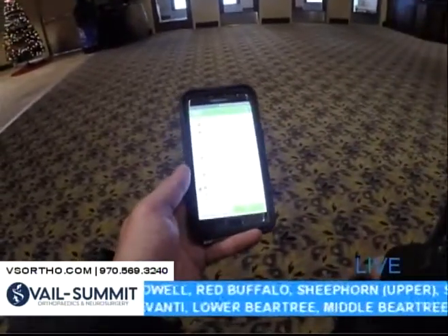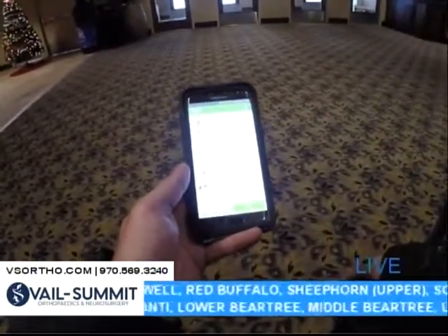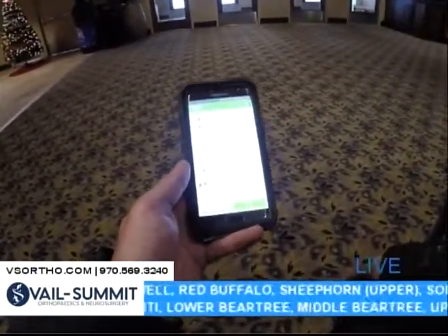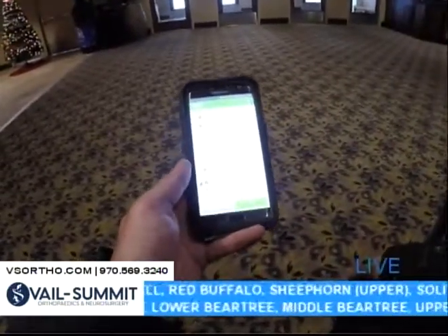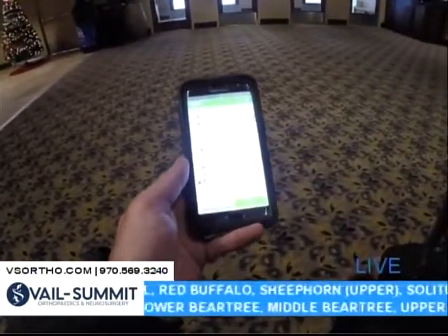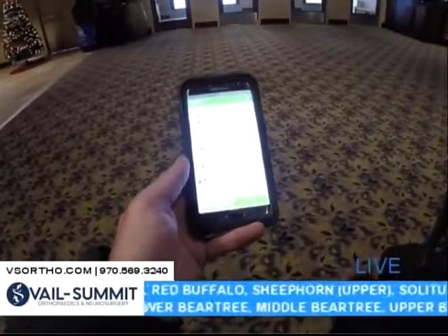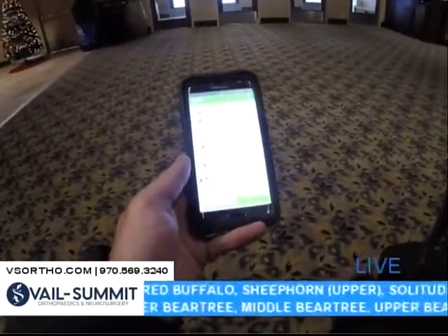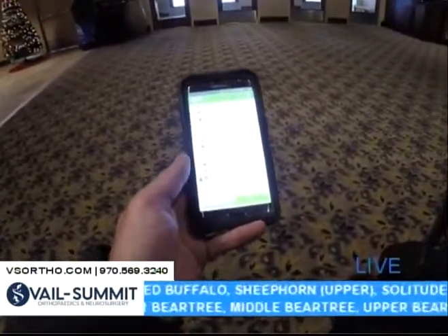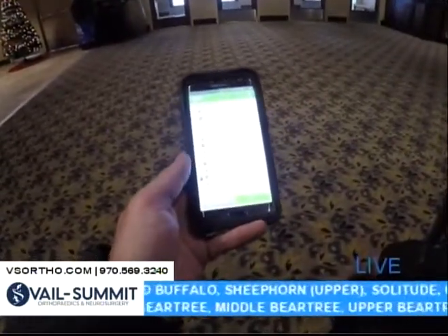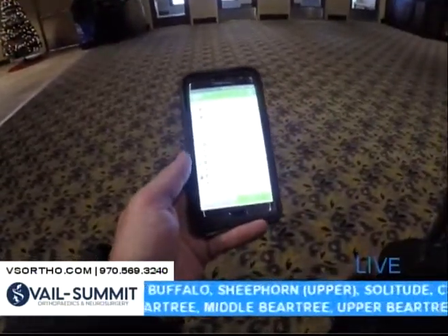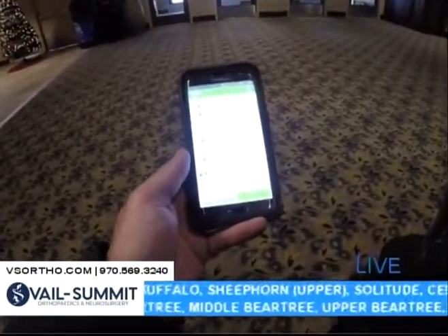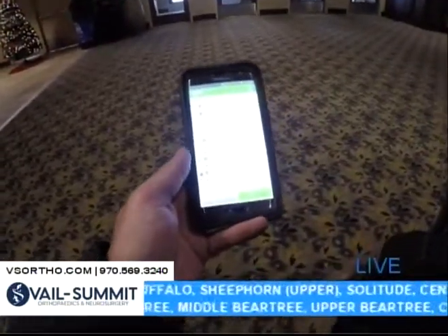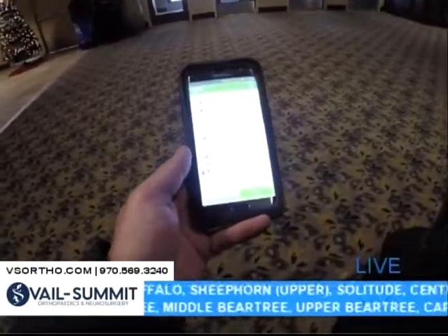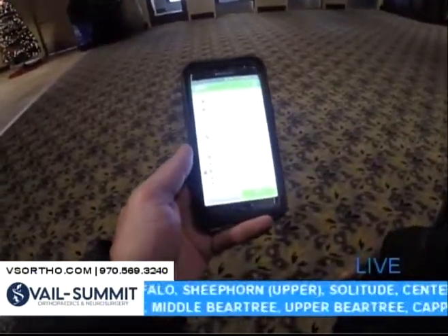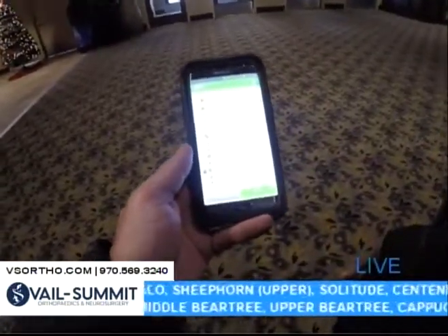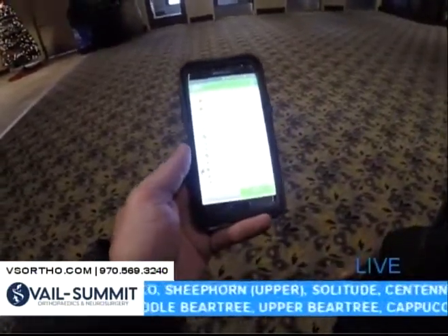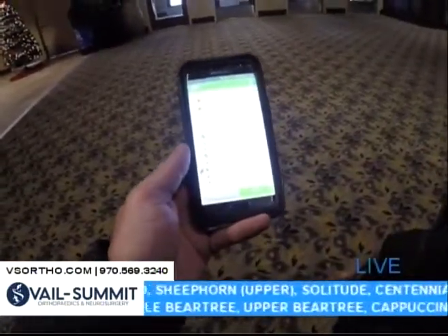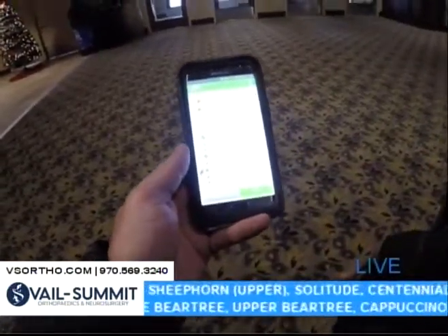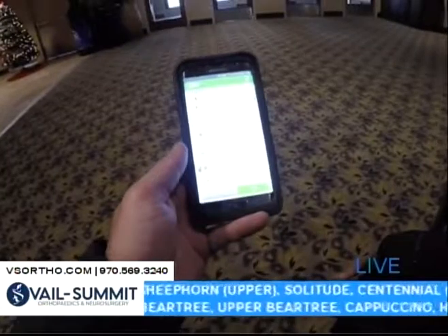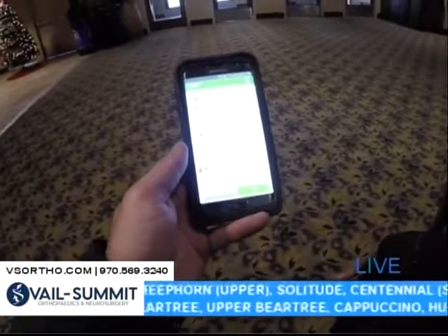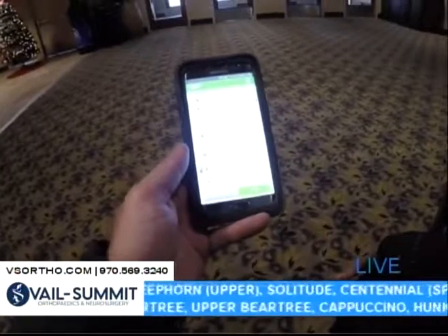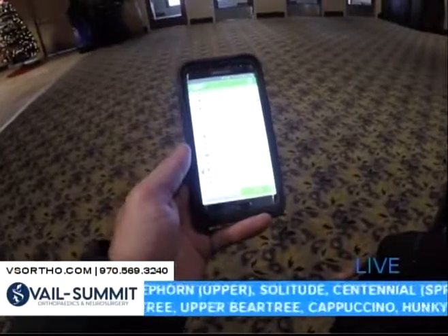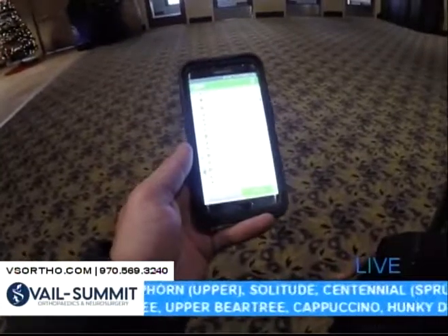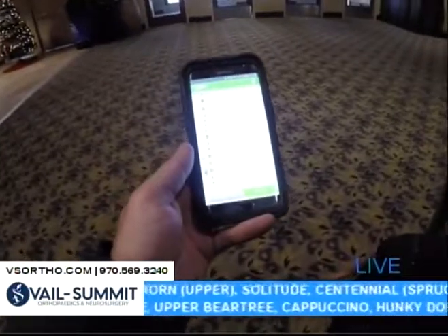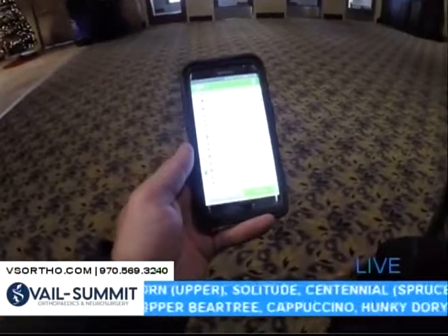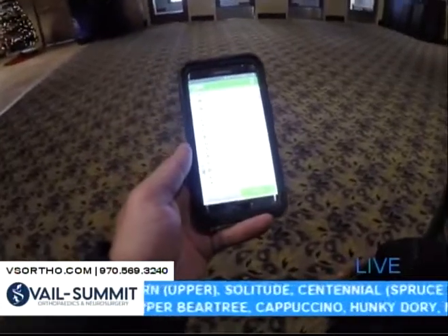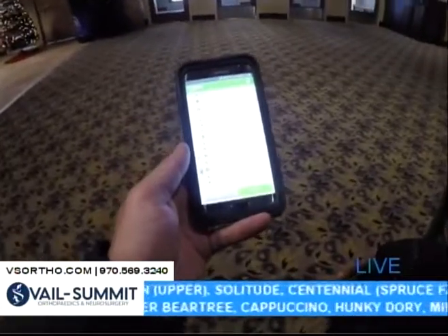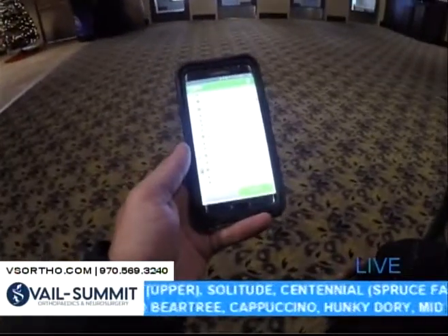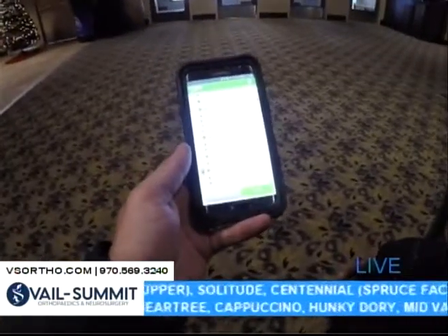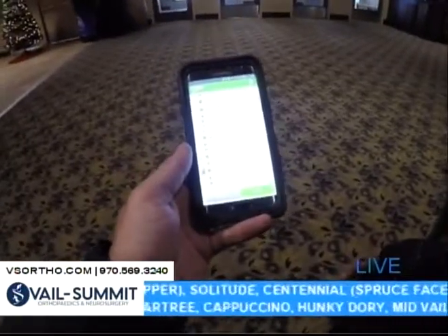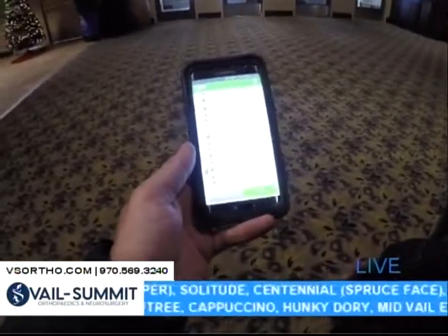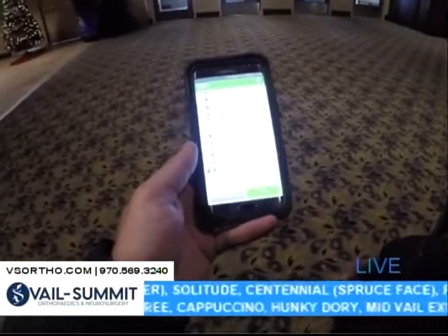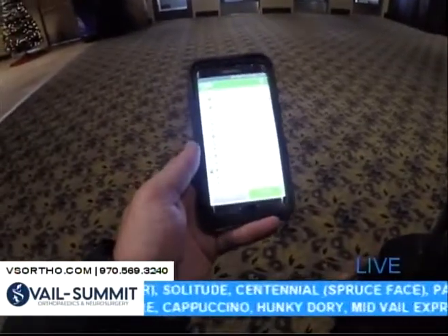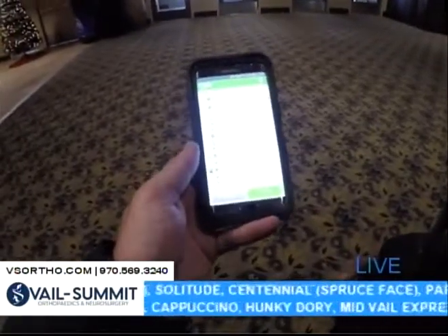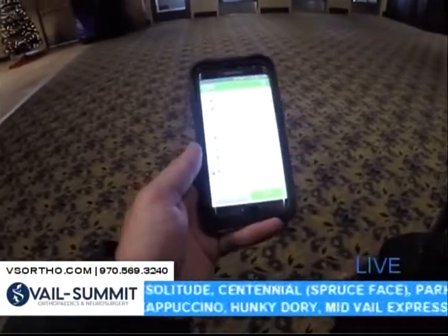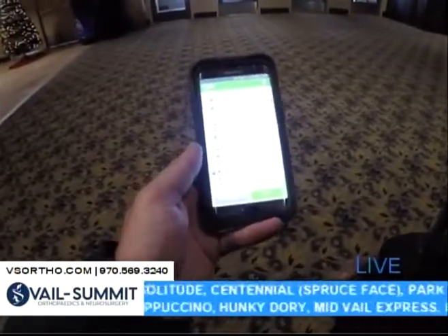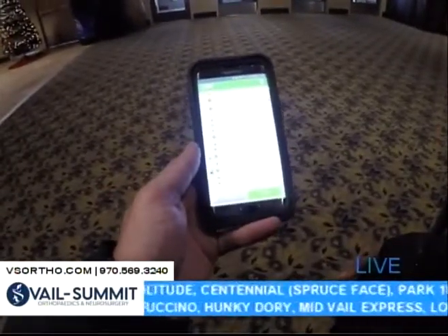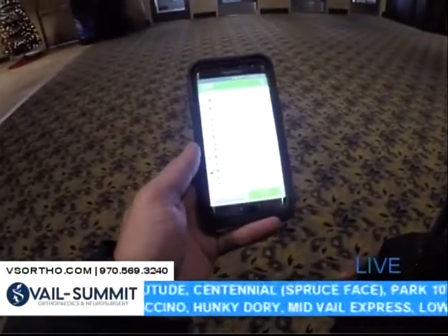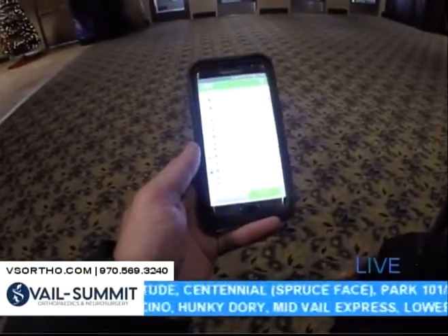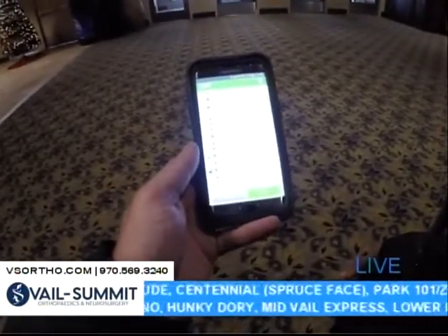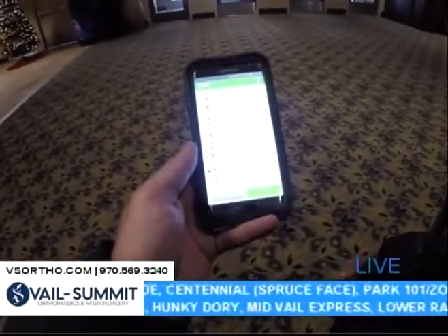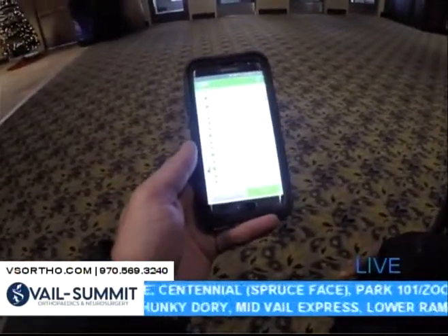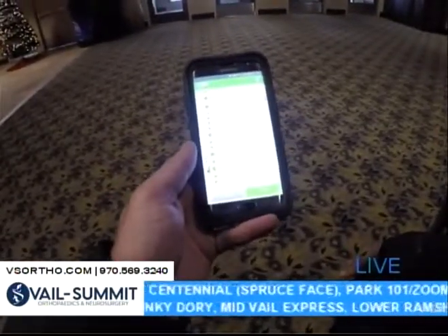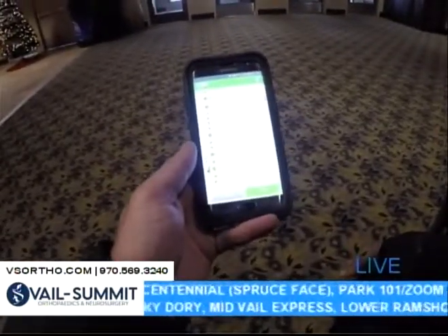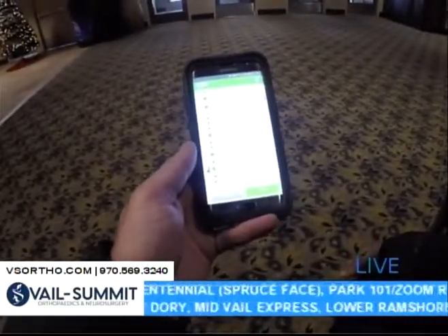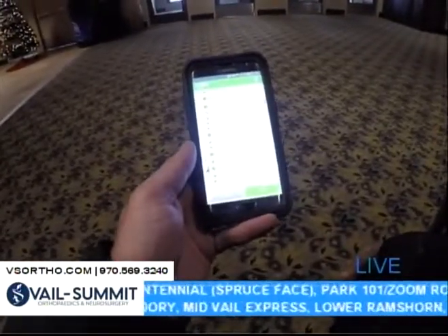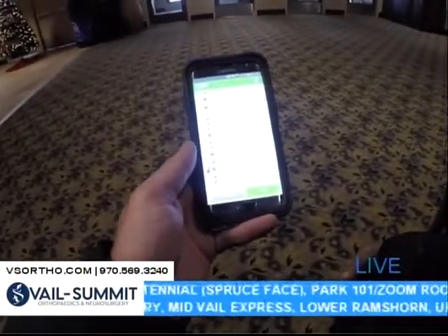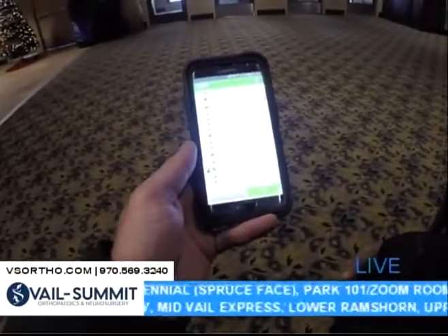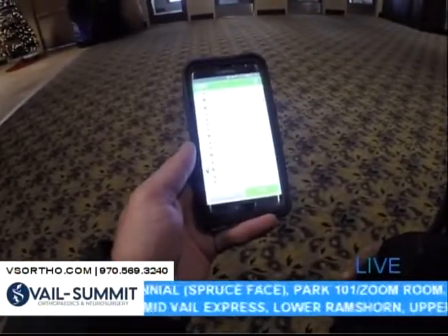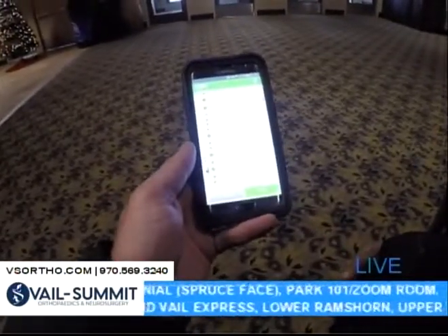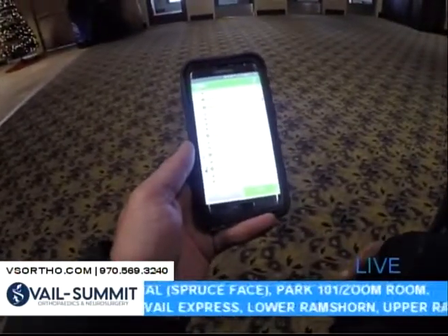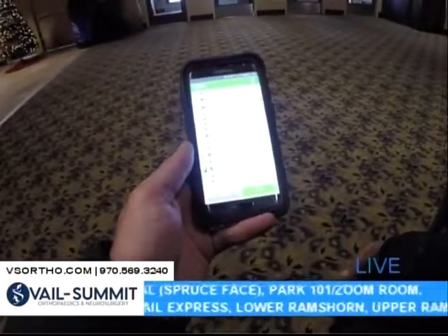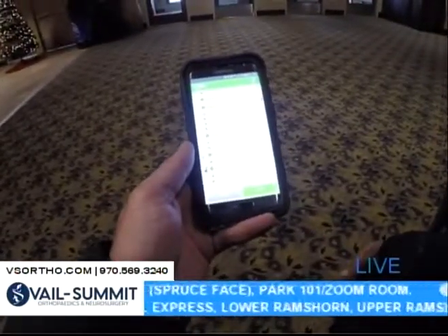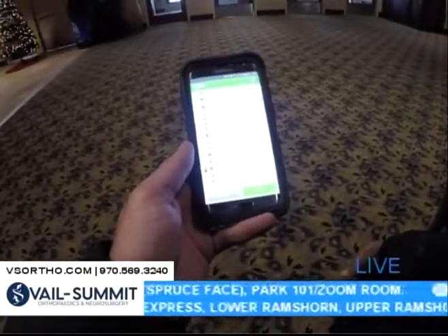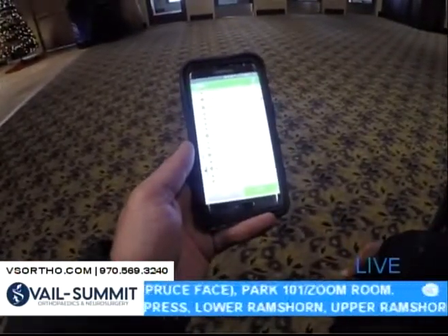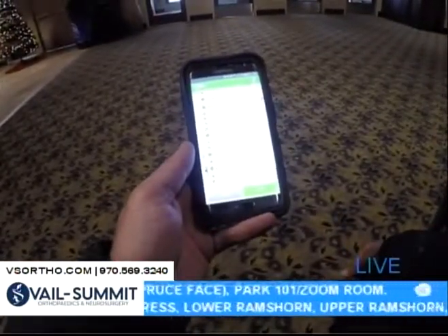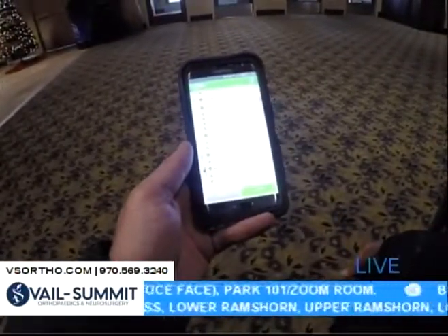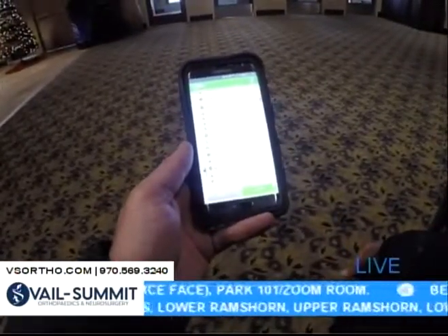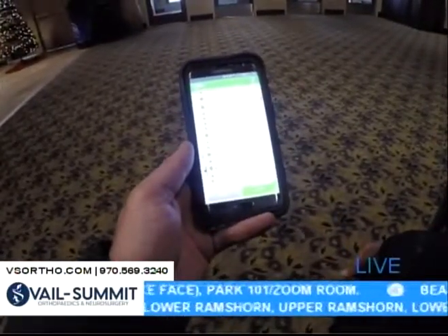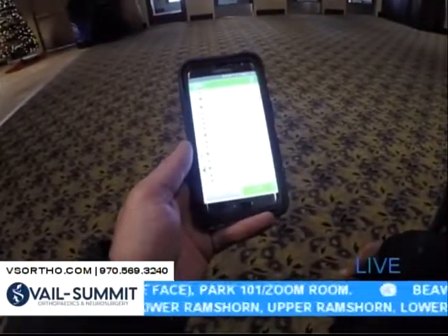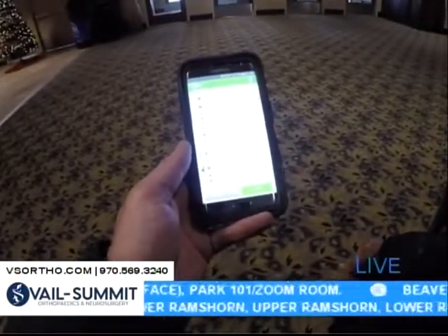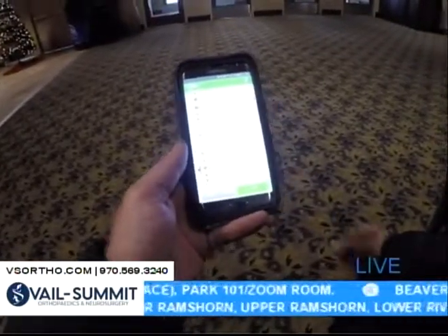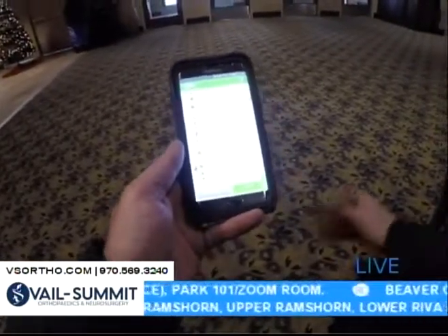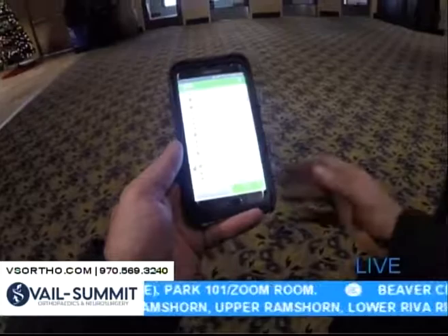So check out your Epic Mix app. This First Chair brought to you by Vail Summit Orthopedics and Neurosurgery, and we will be right back with more of our live show.